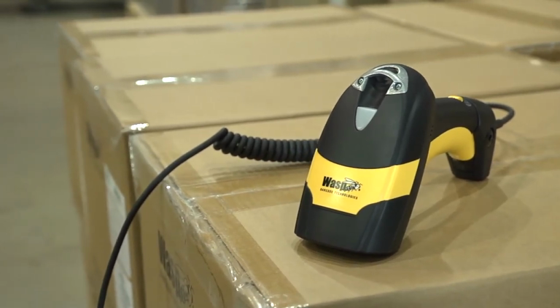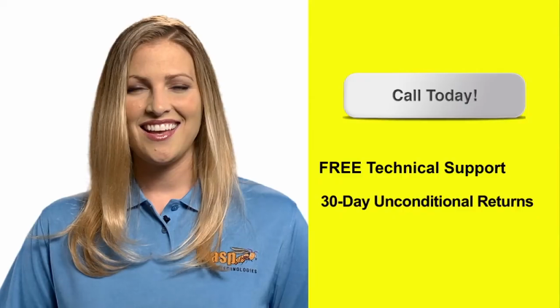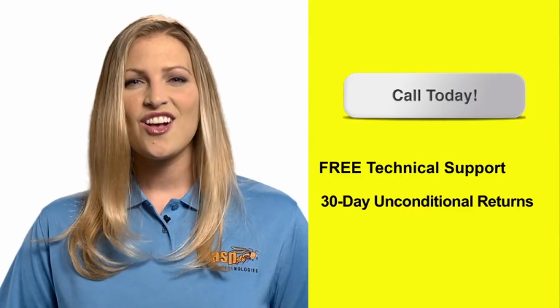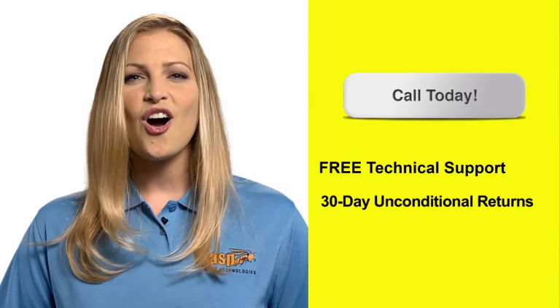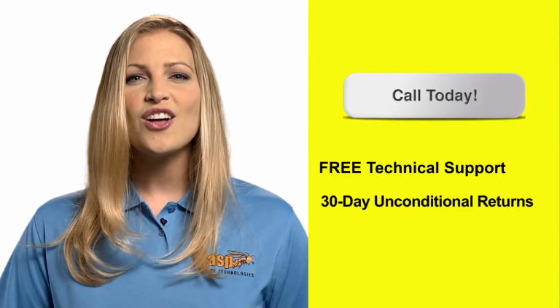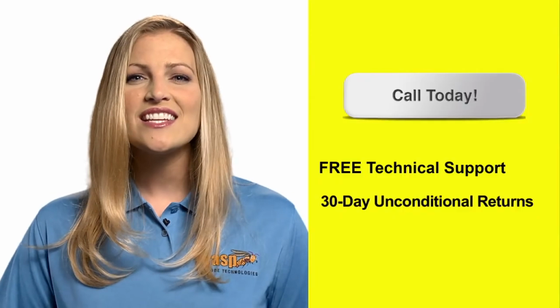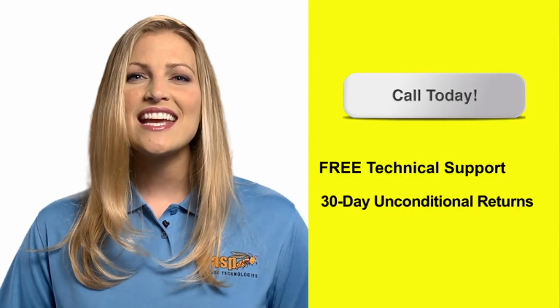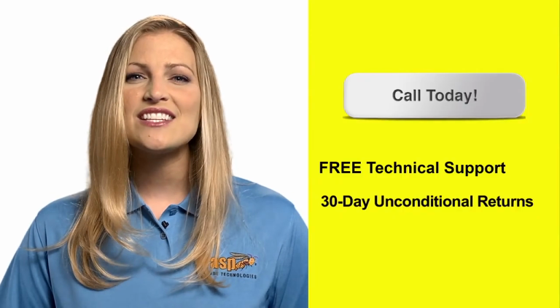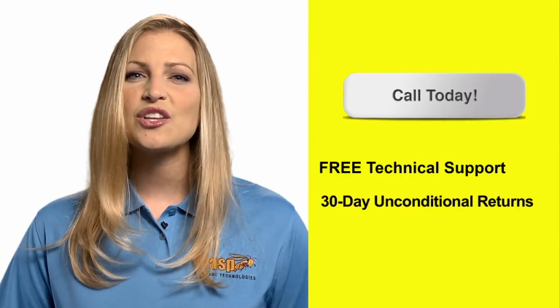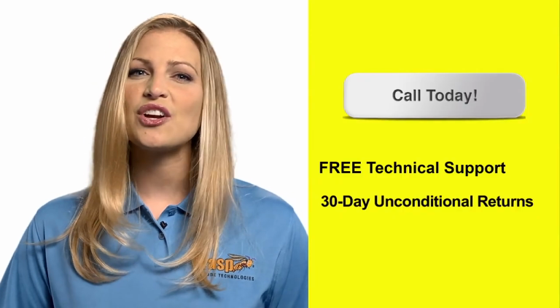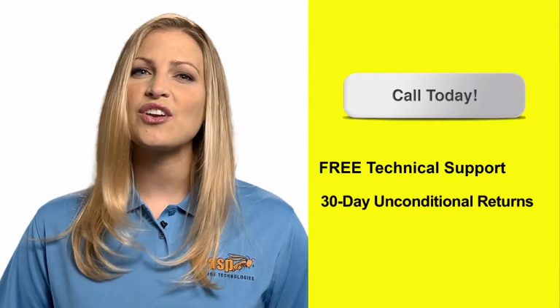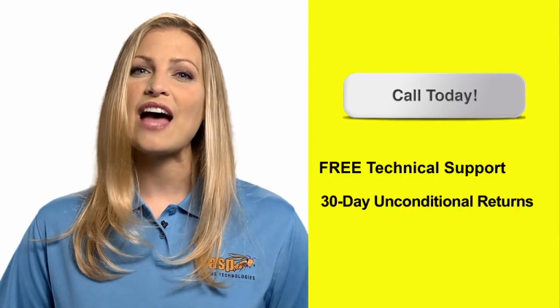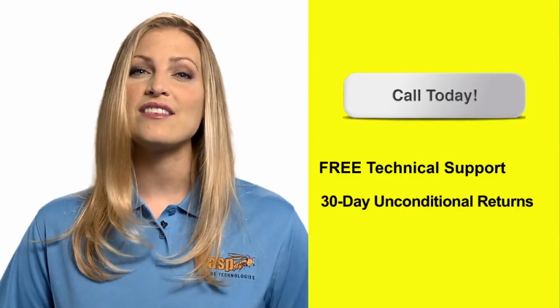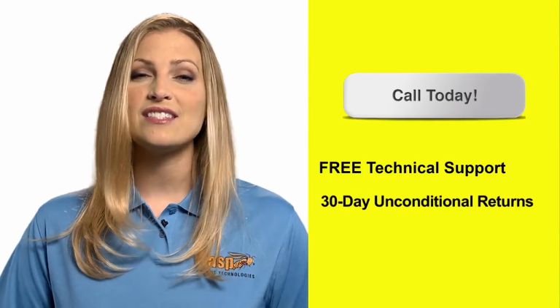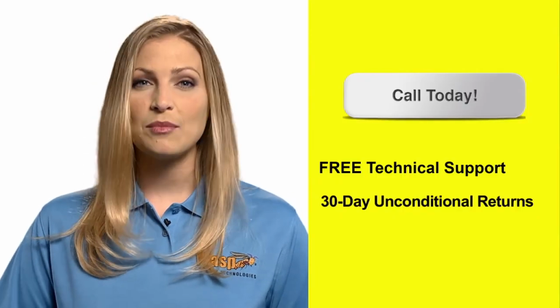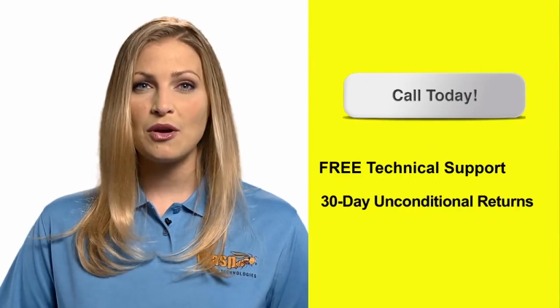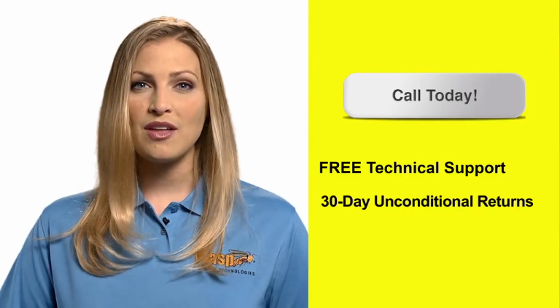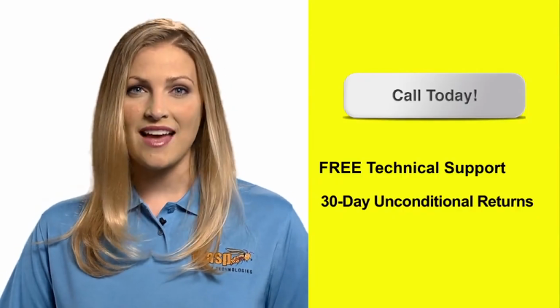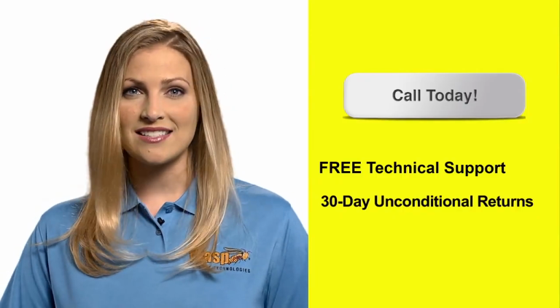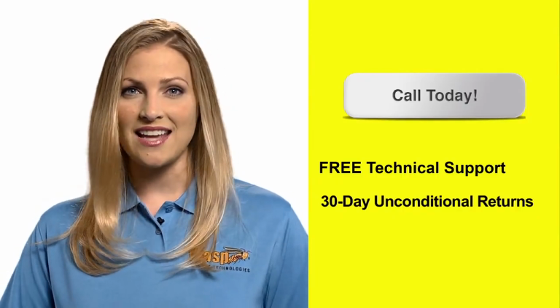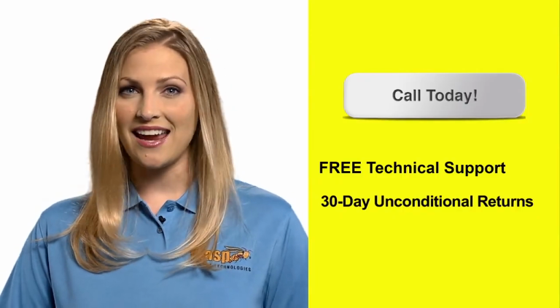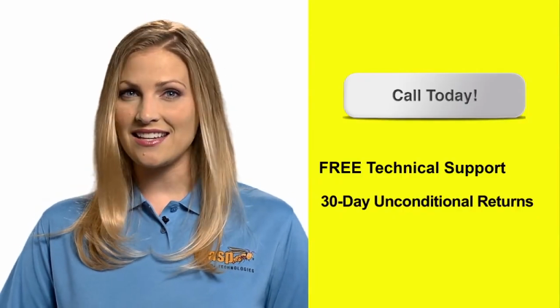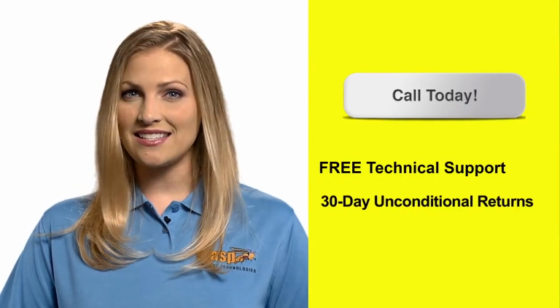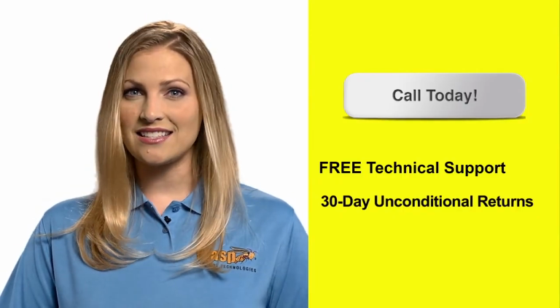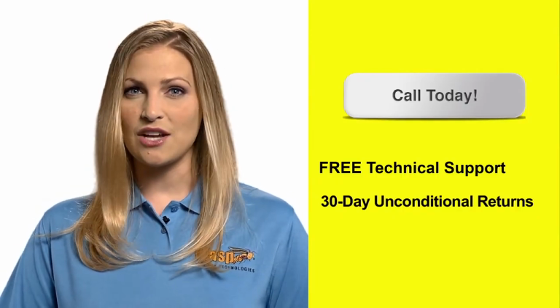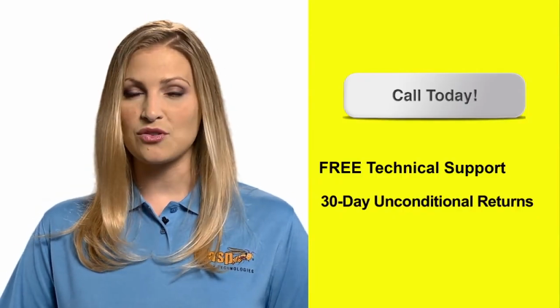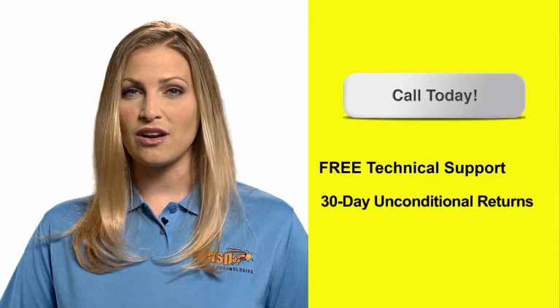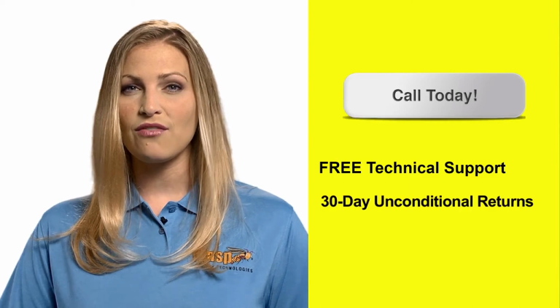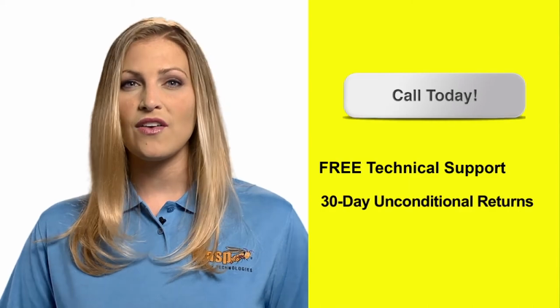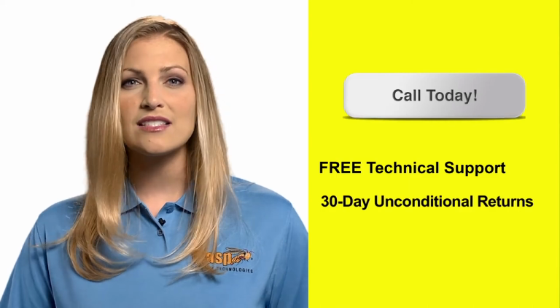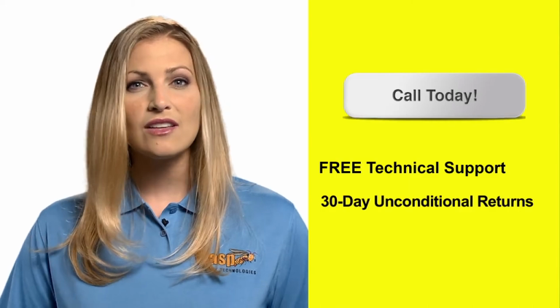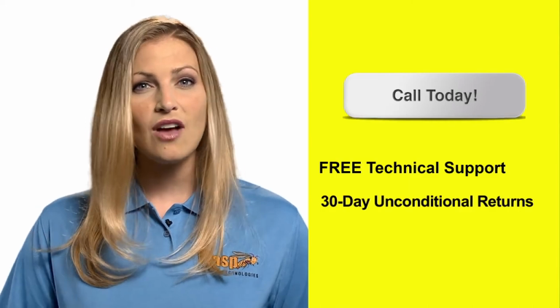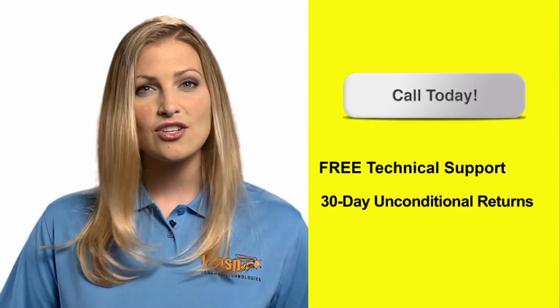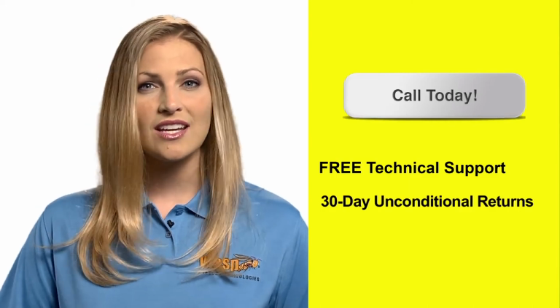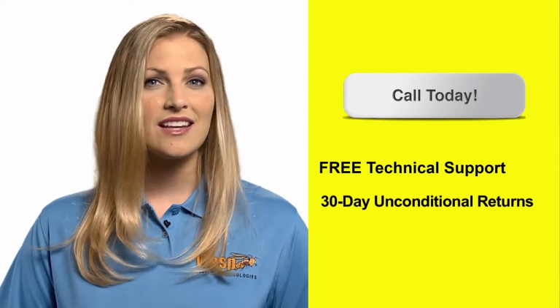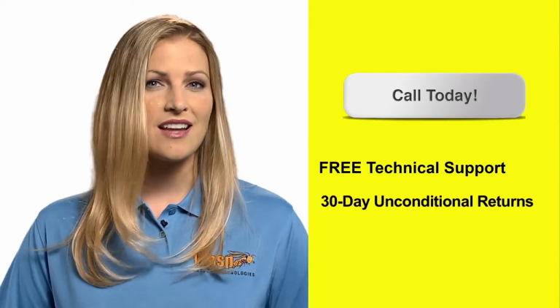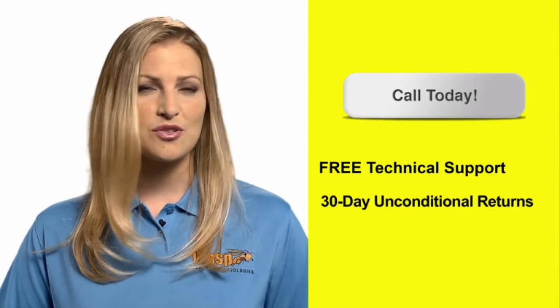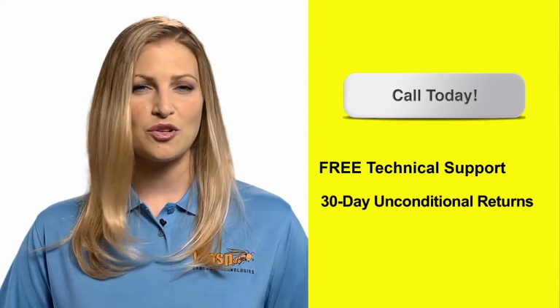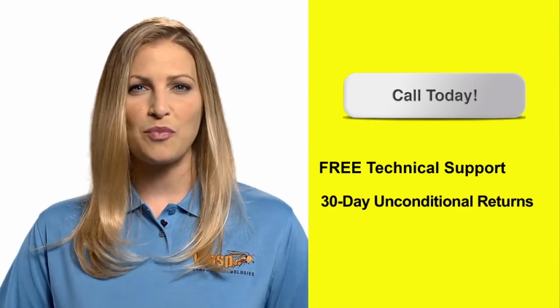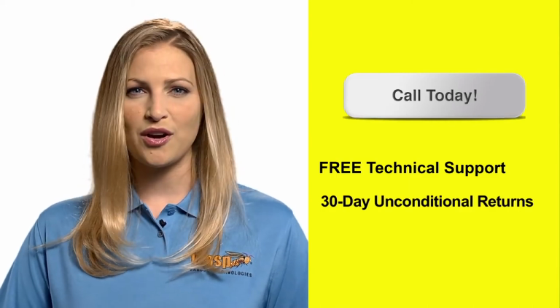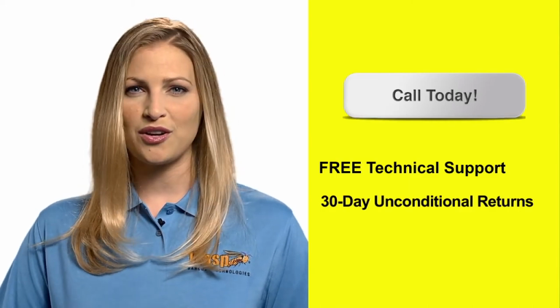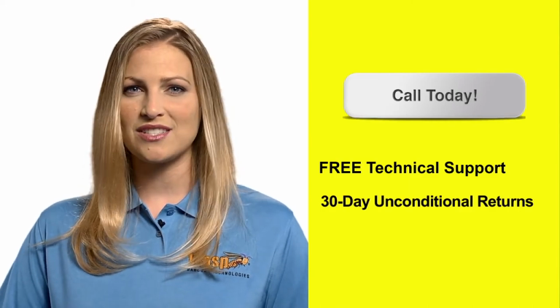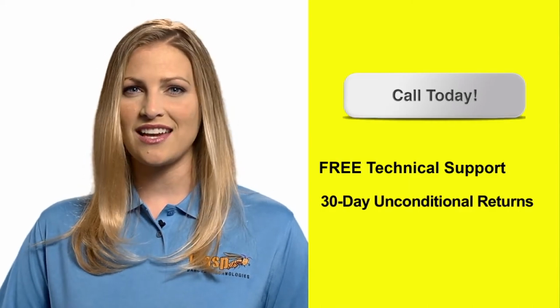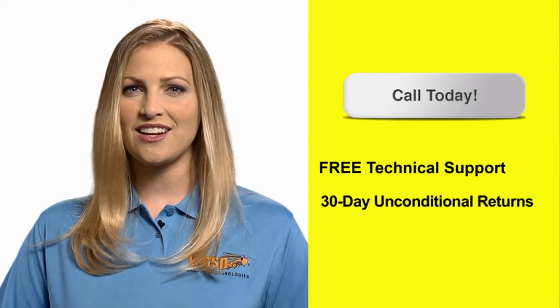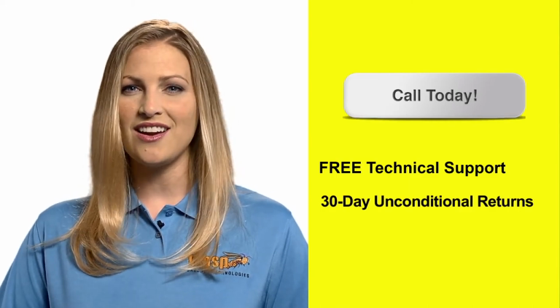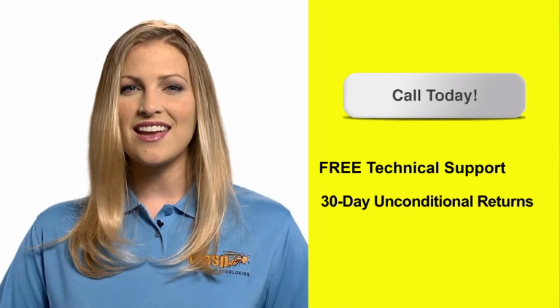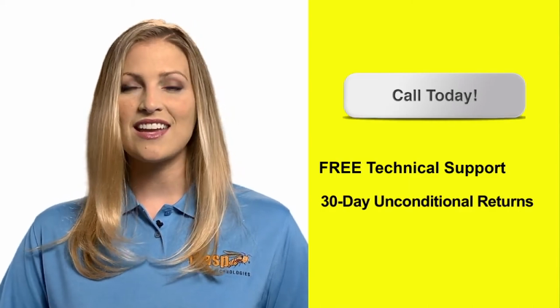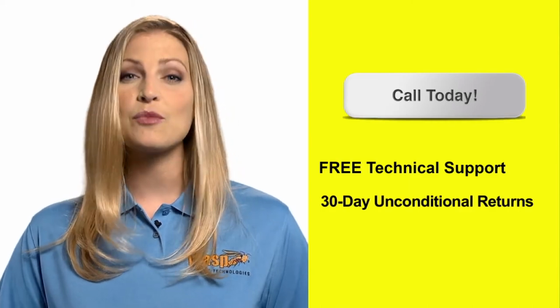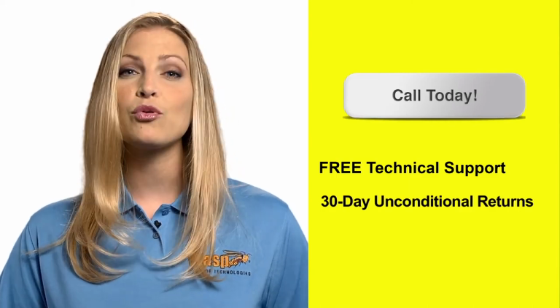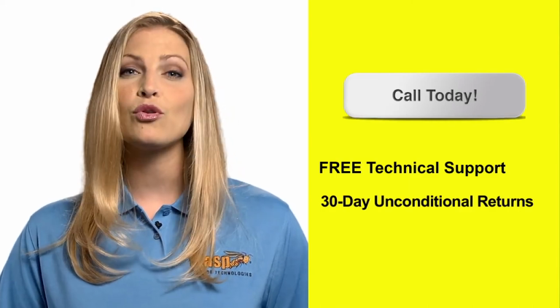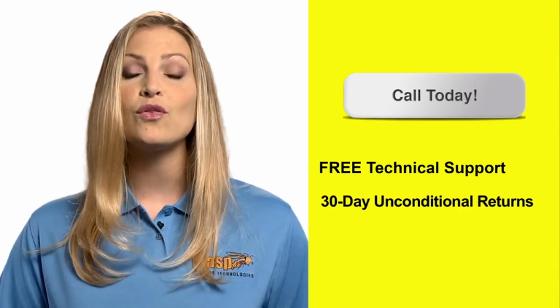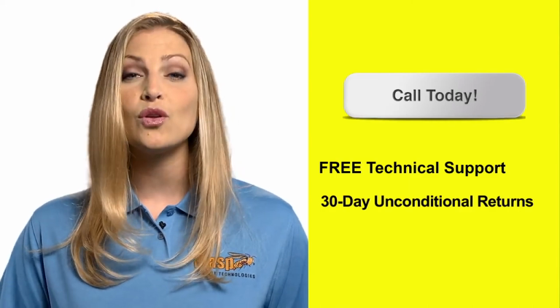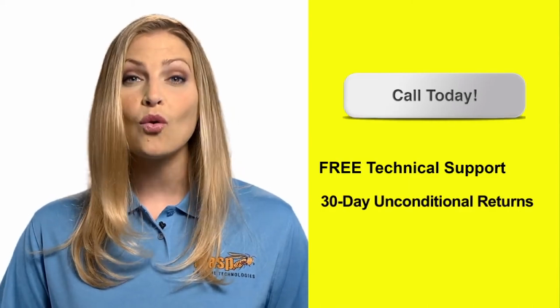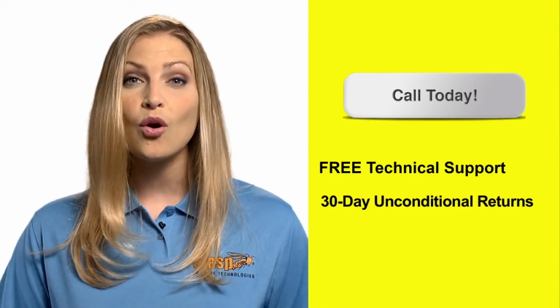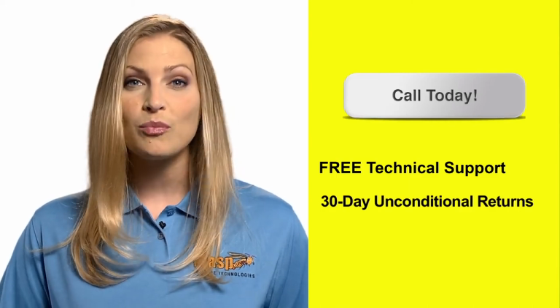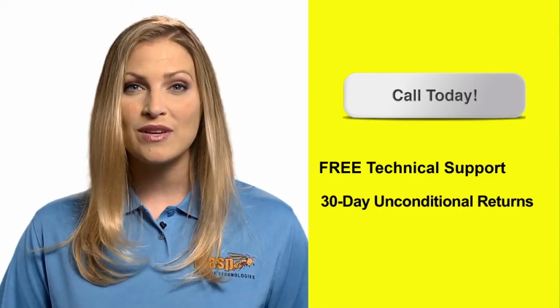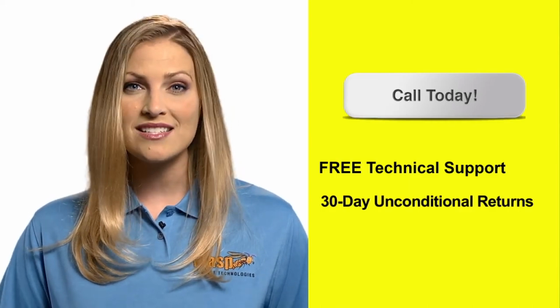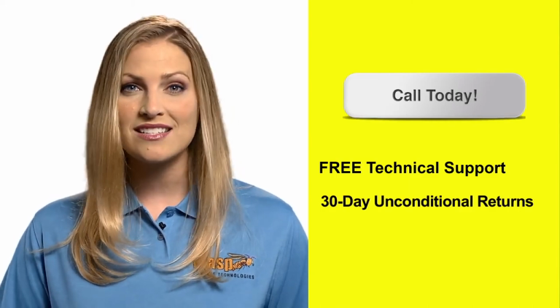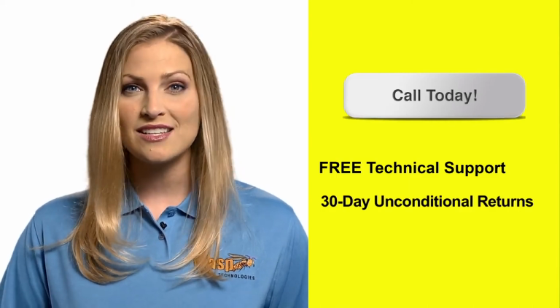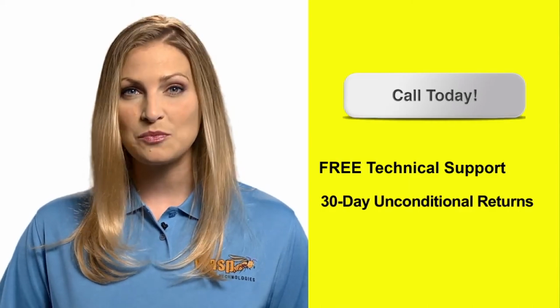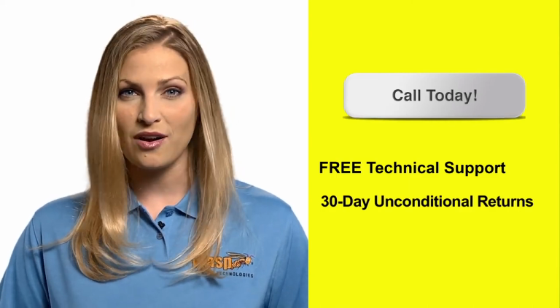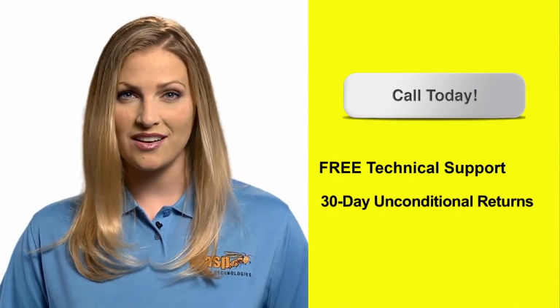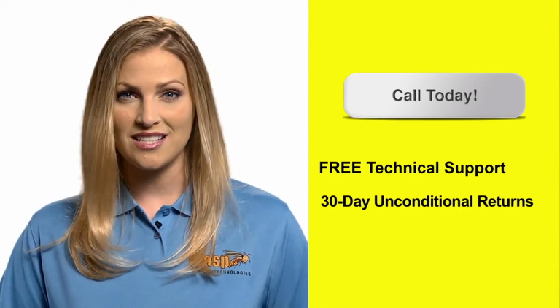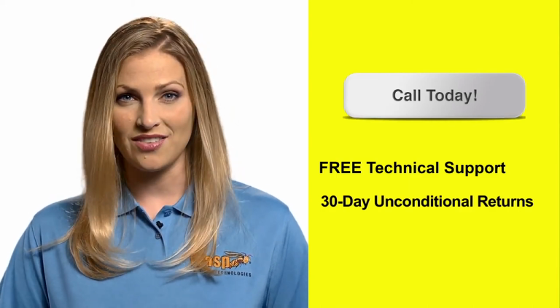Call today to learn how the WLS 8600 Fuzzy Logic Industrial Barcode Scanner can improve your business's productivity.